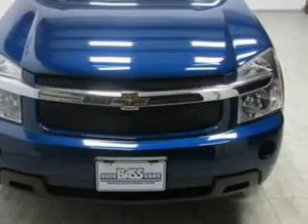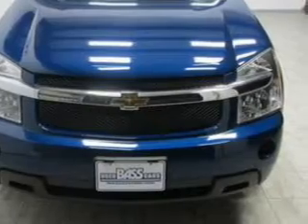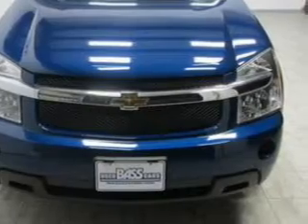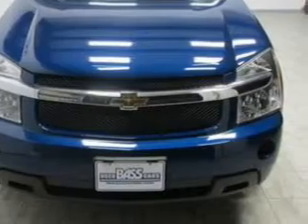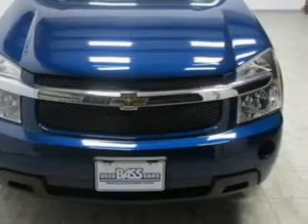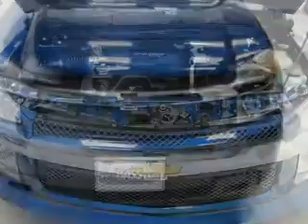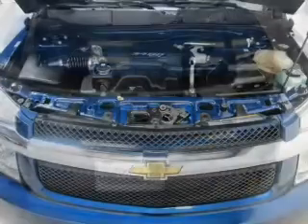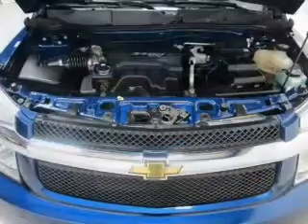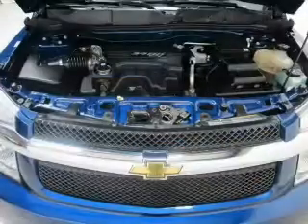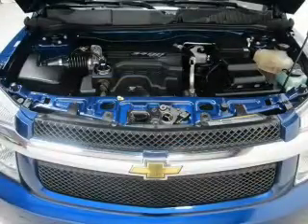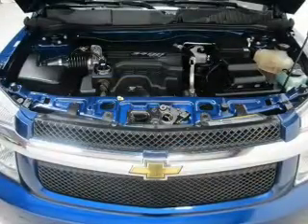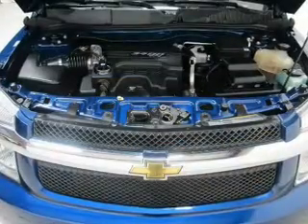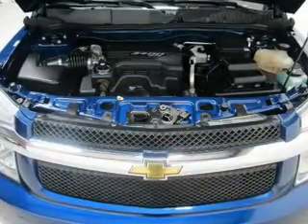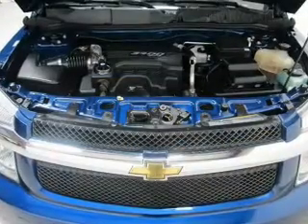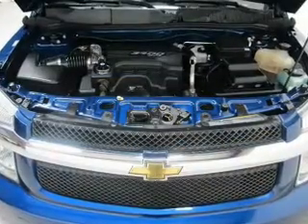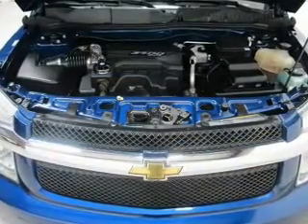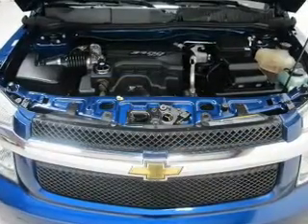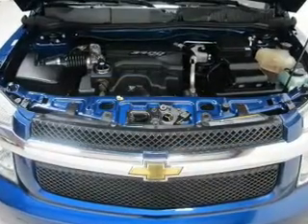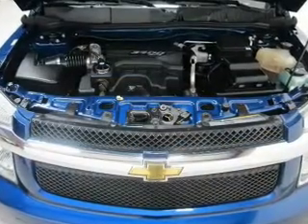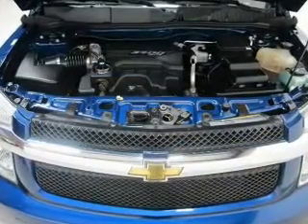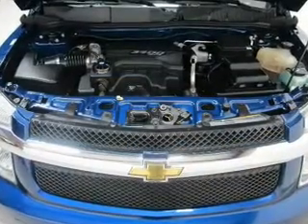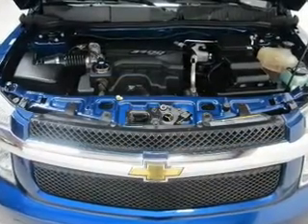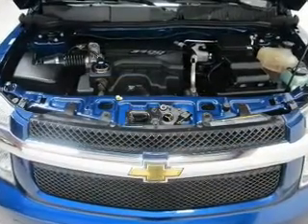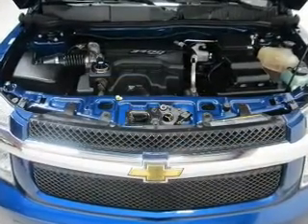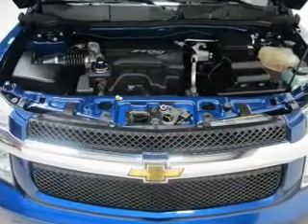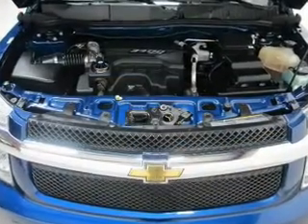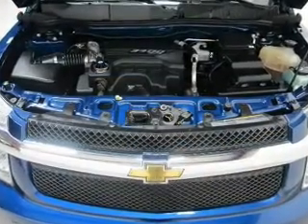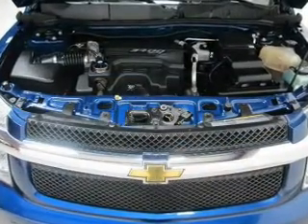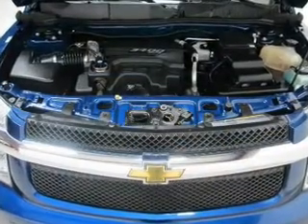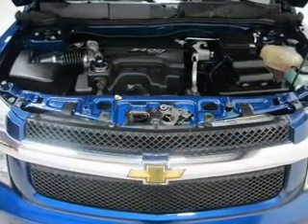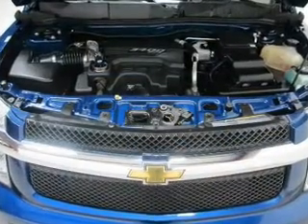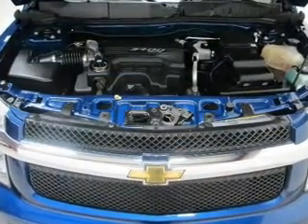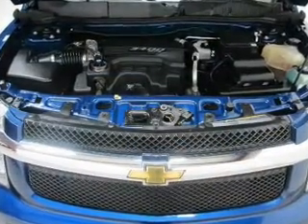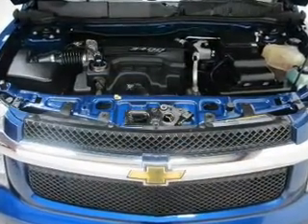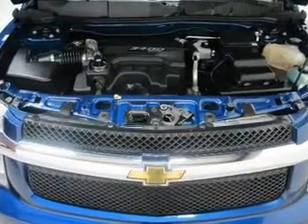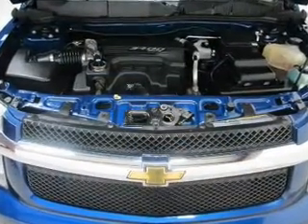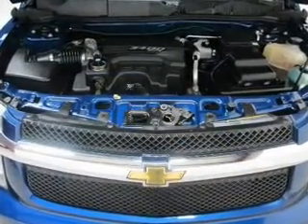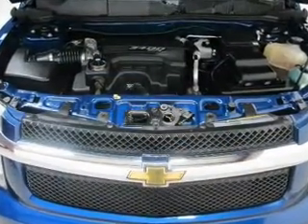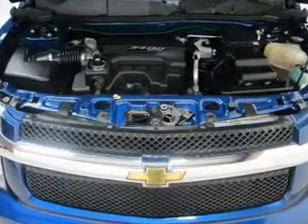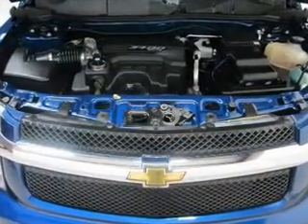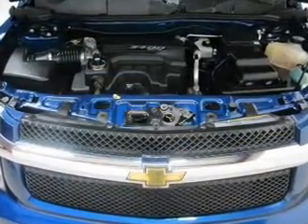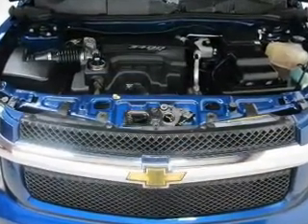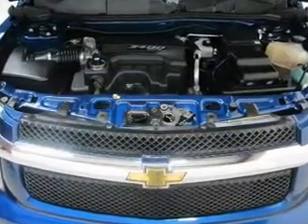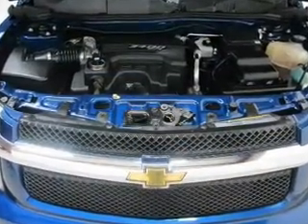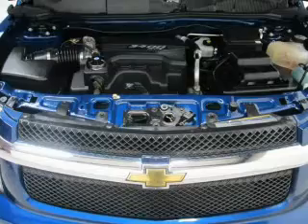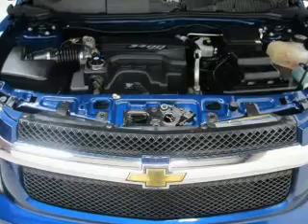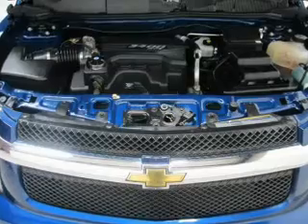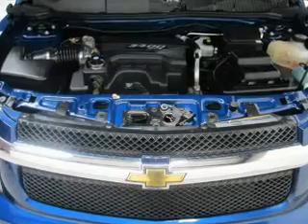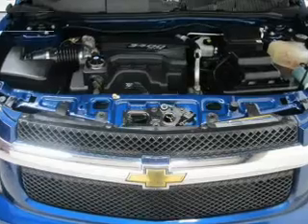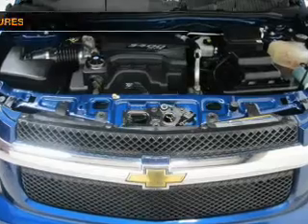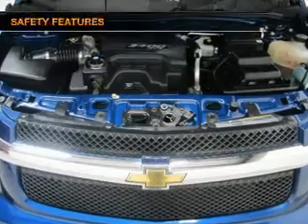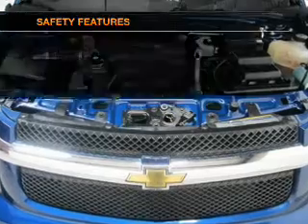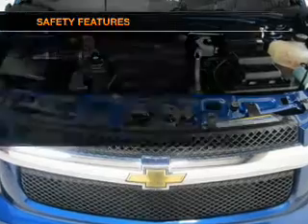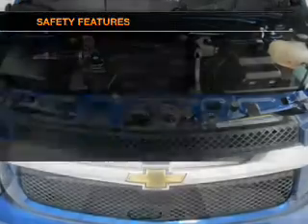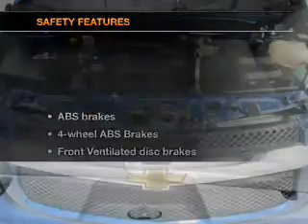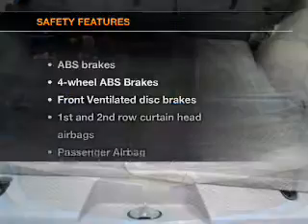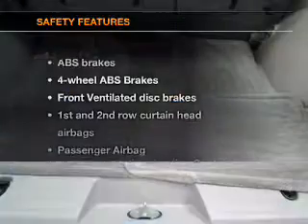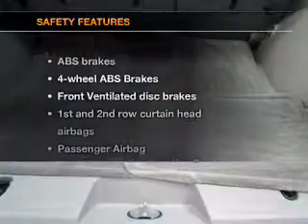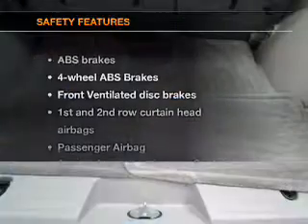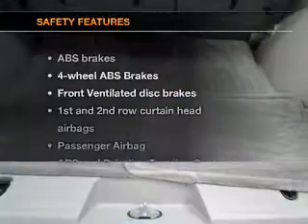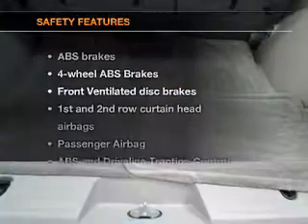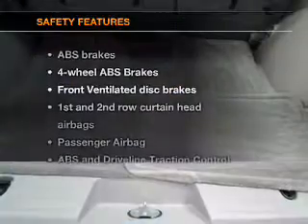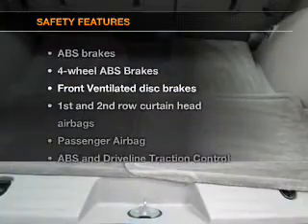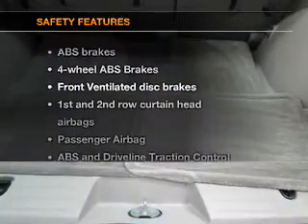Keyless entry, power door locks, power windows, cruise control, an AM/FM stereo with a CD player, satellite radio, and power mirrors. If safety is a high priority, rest assured knowing top safety components are included.